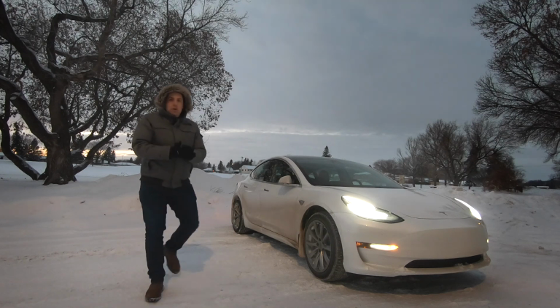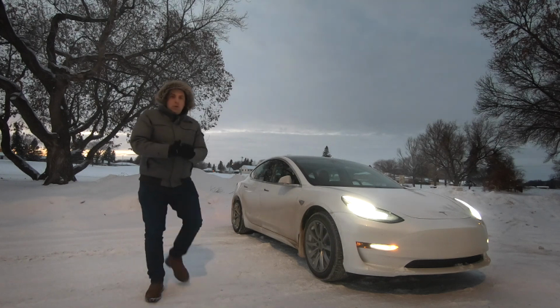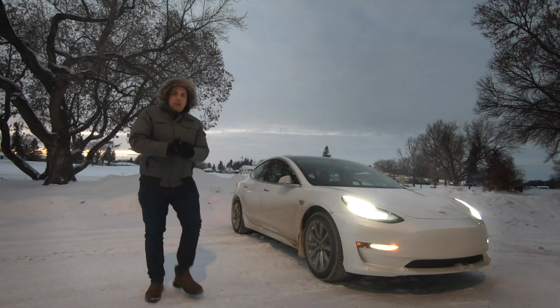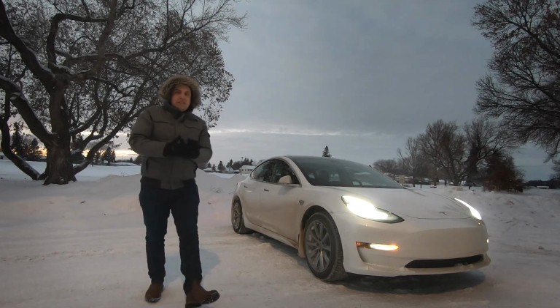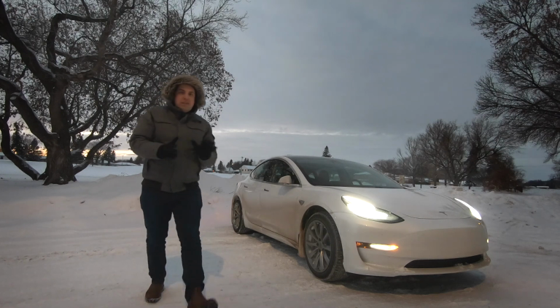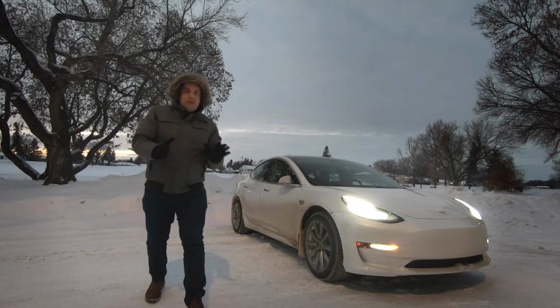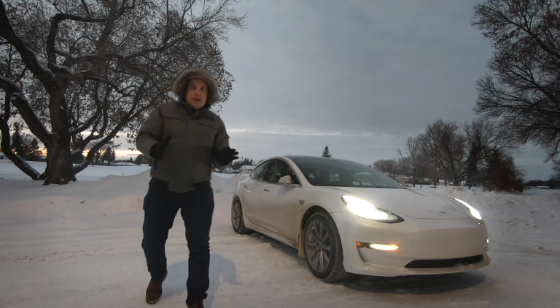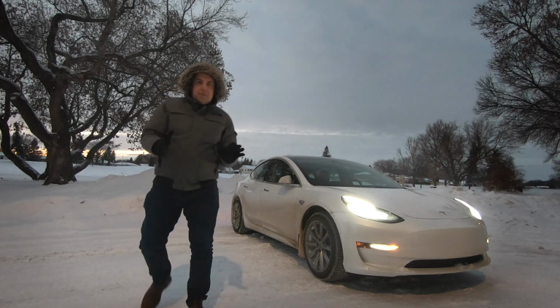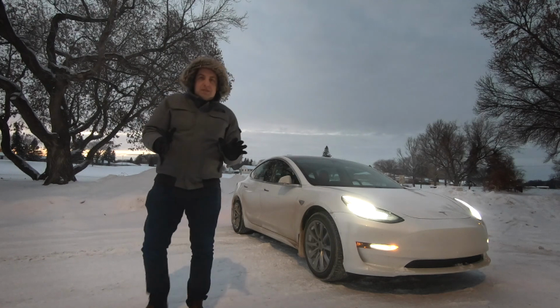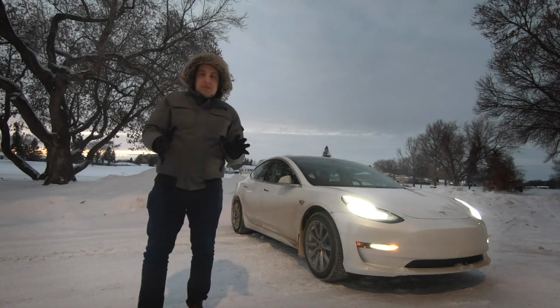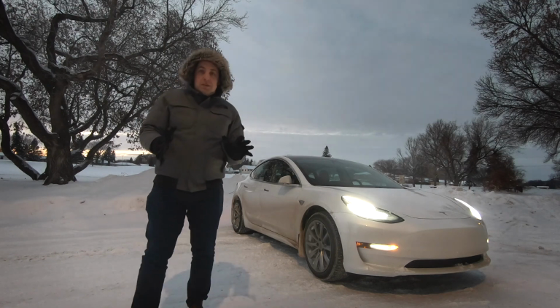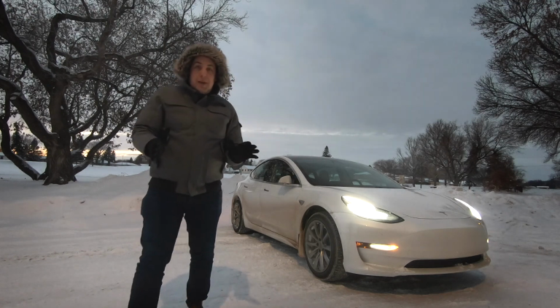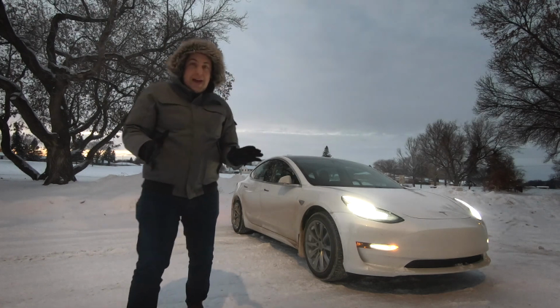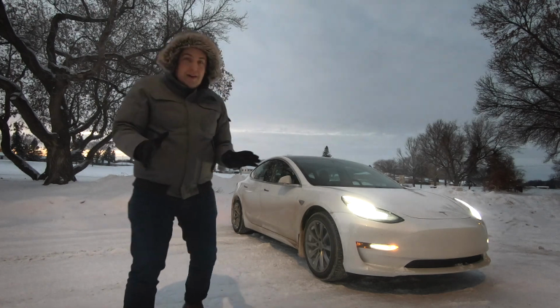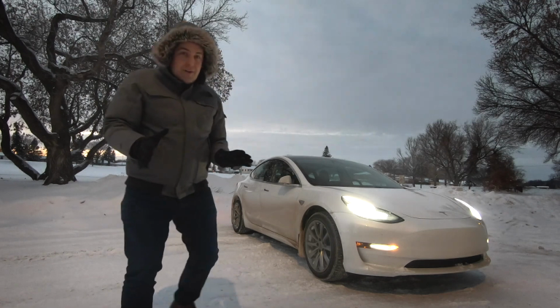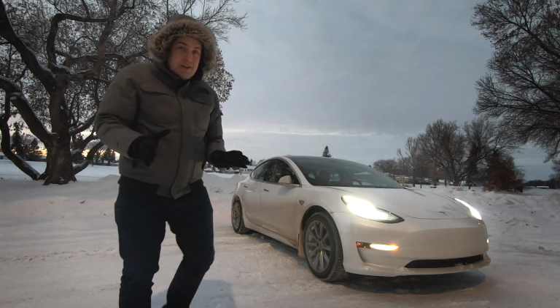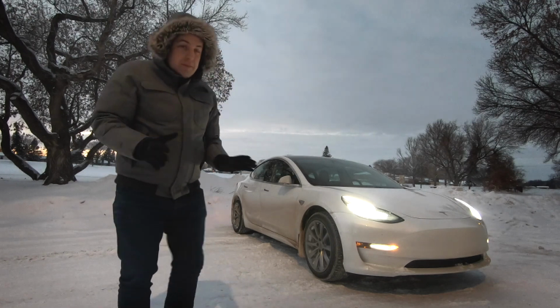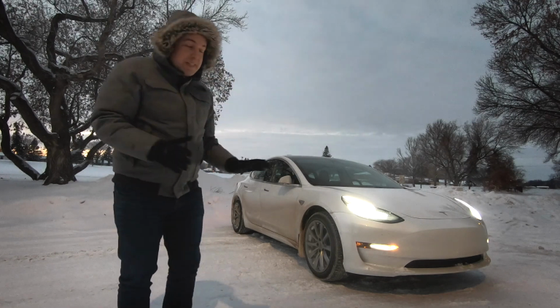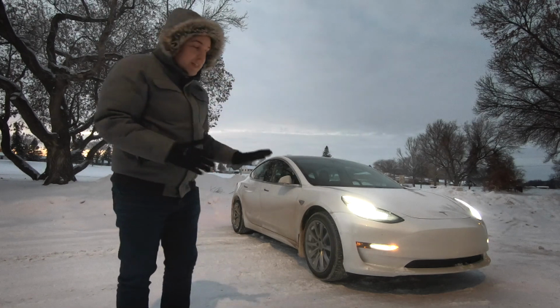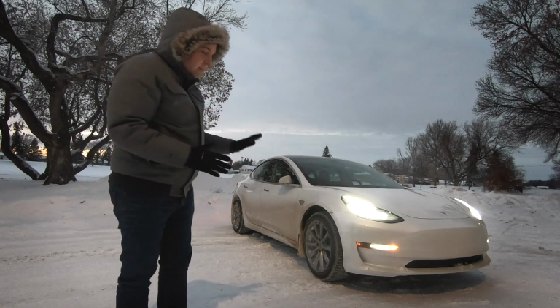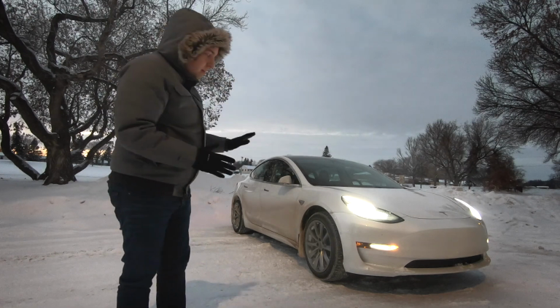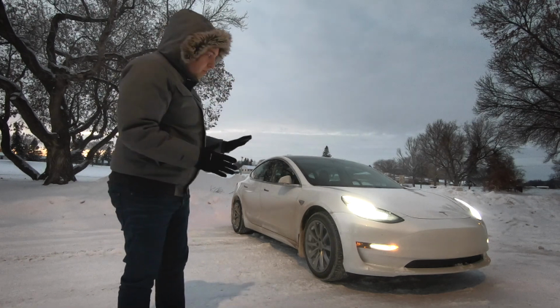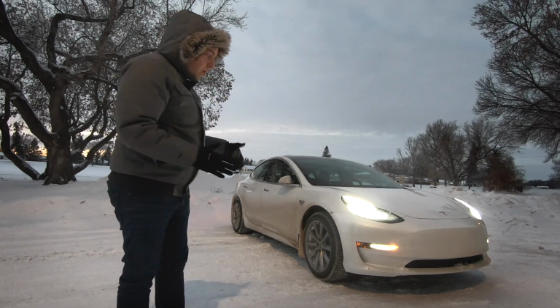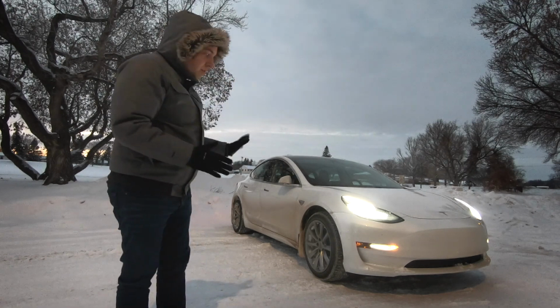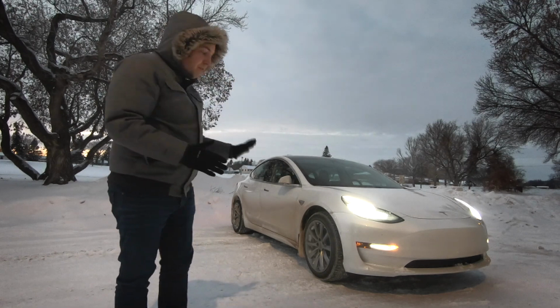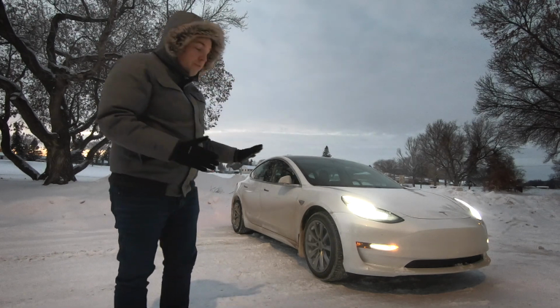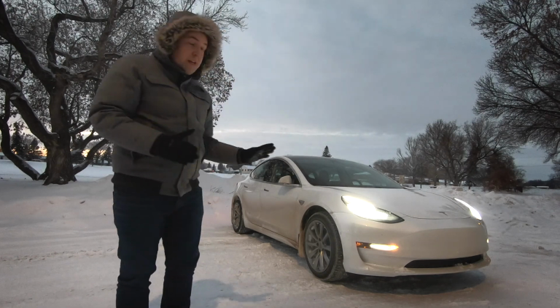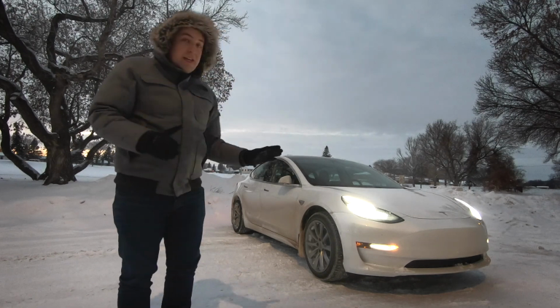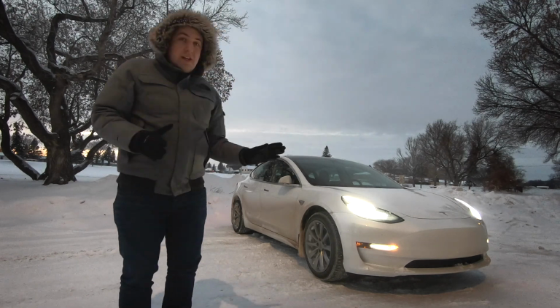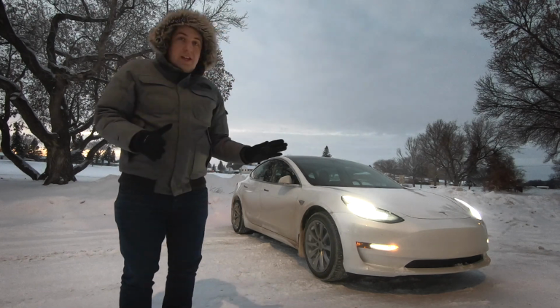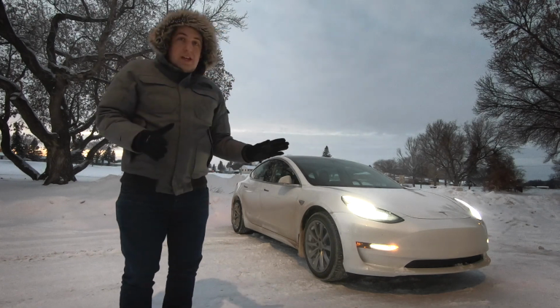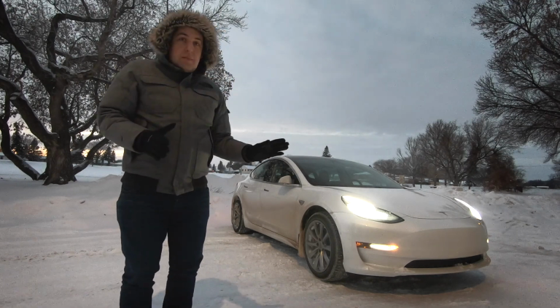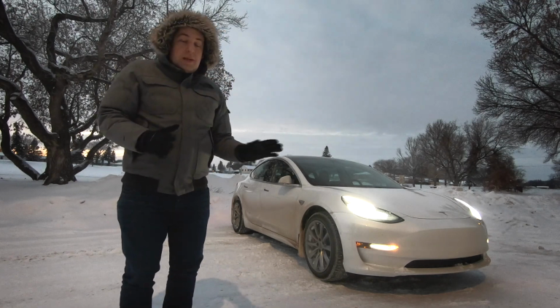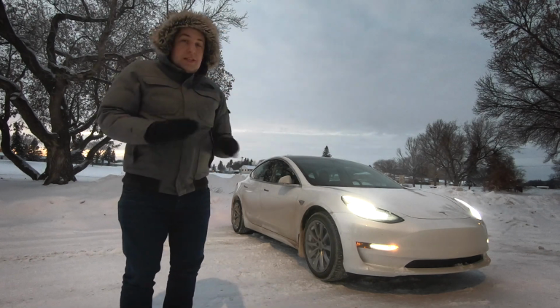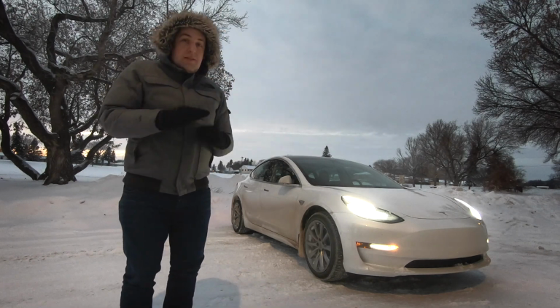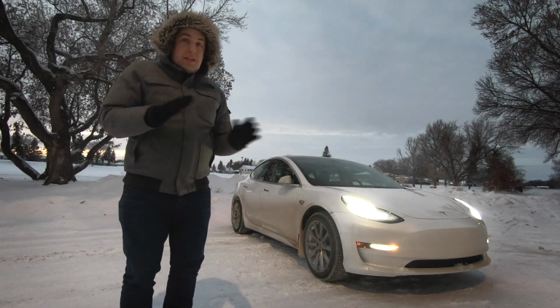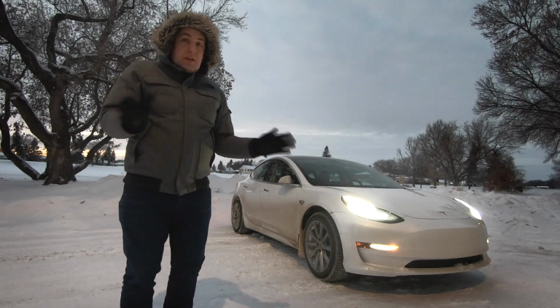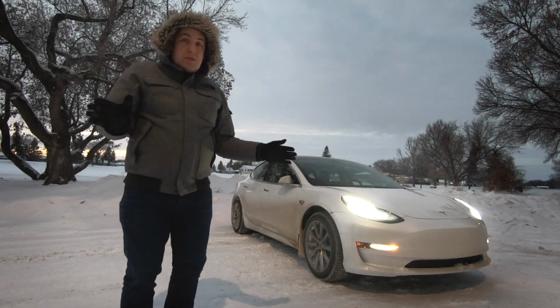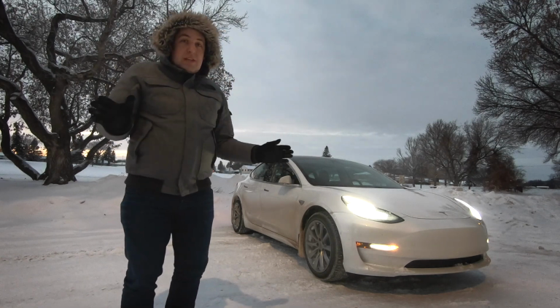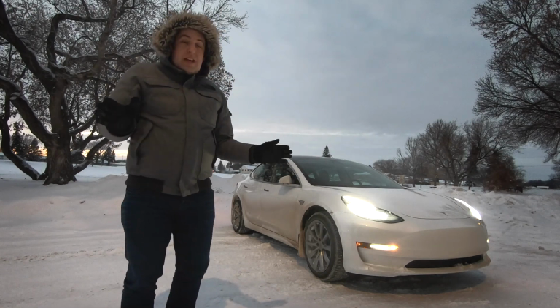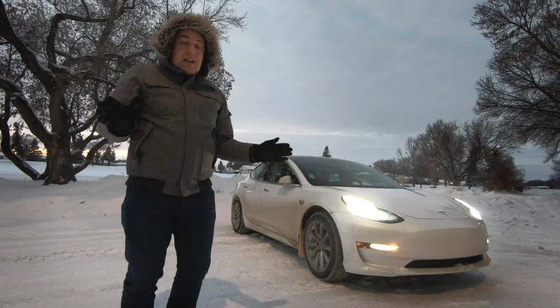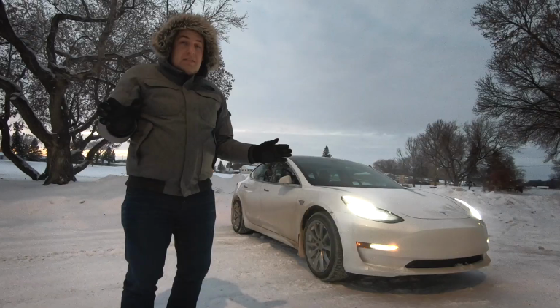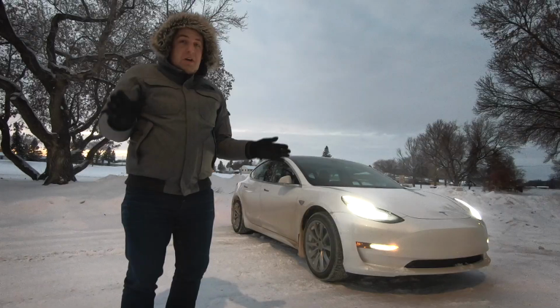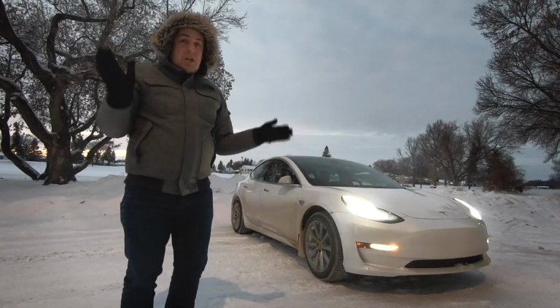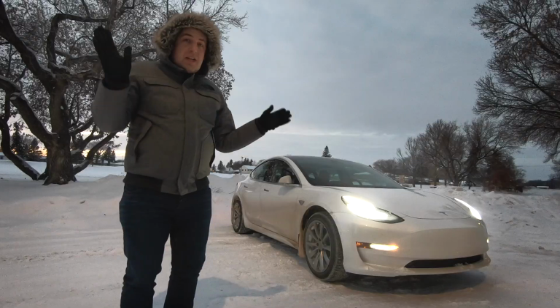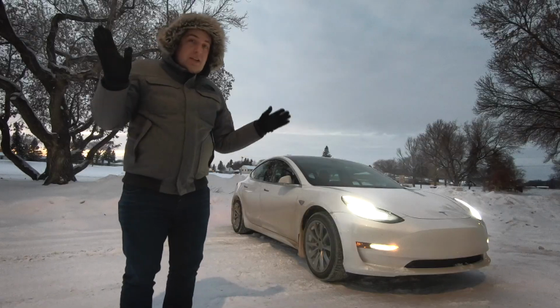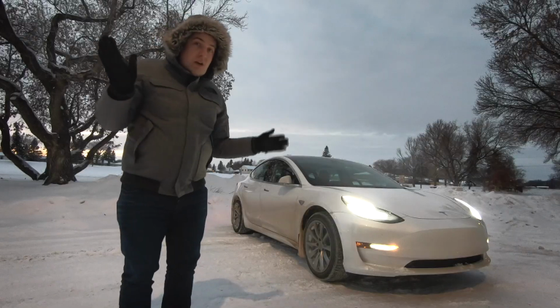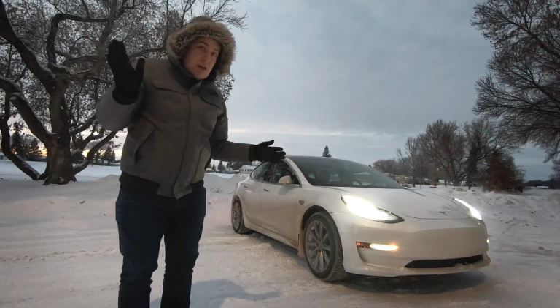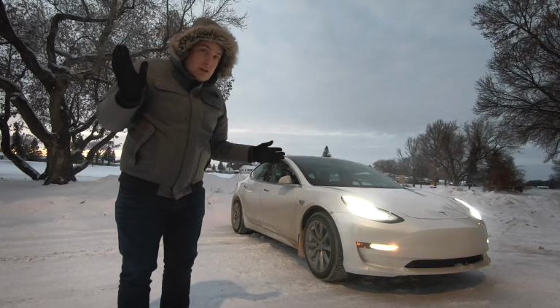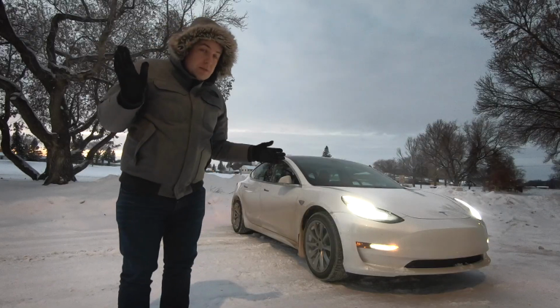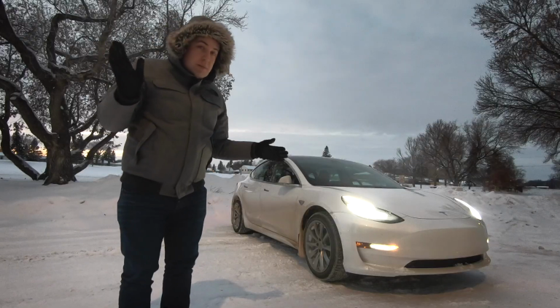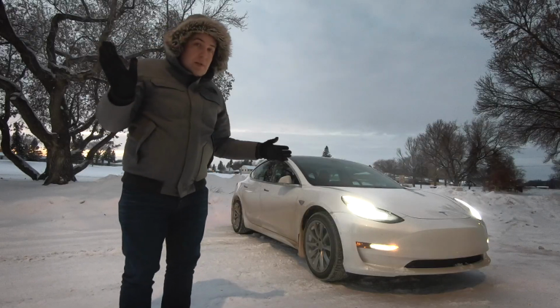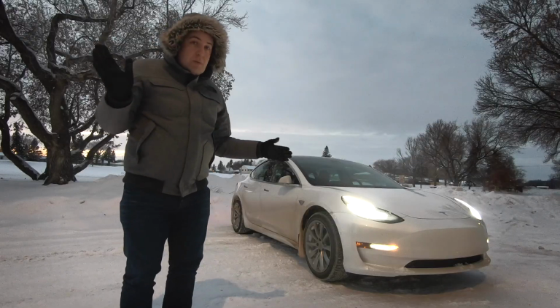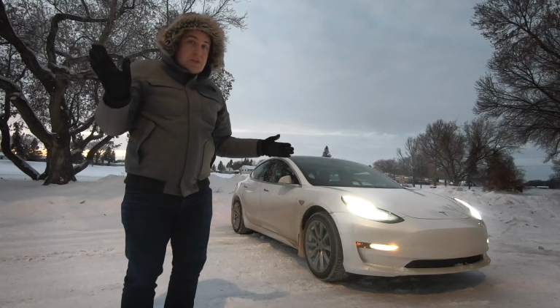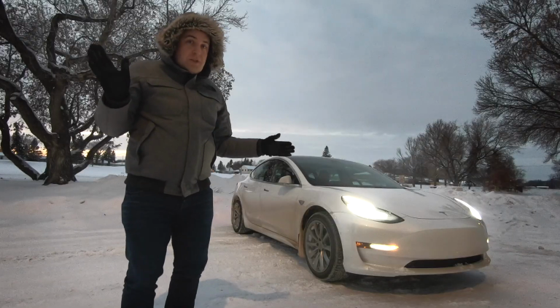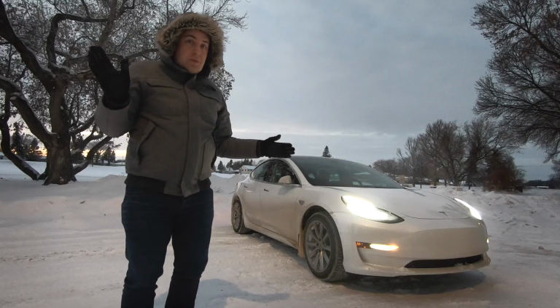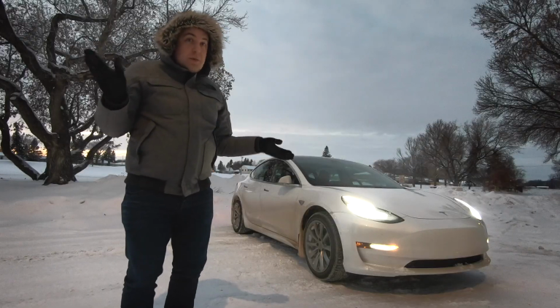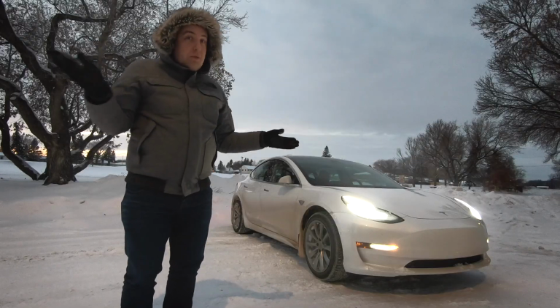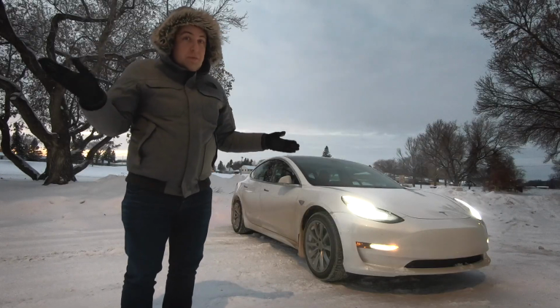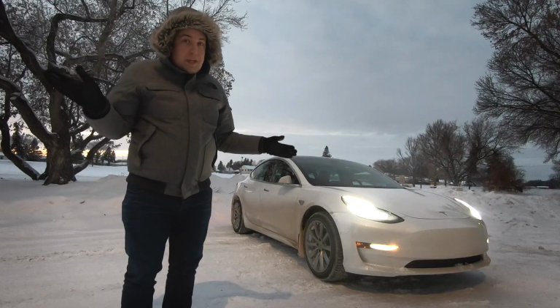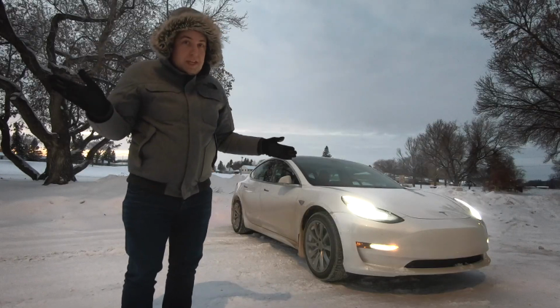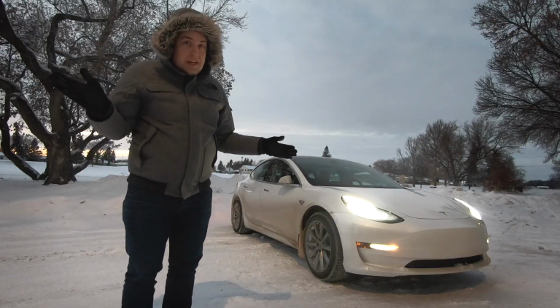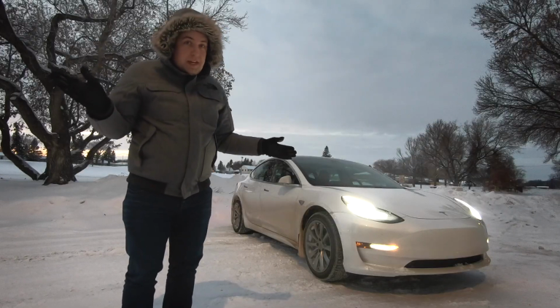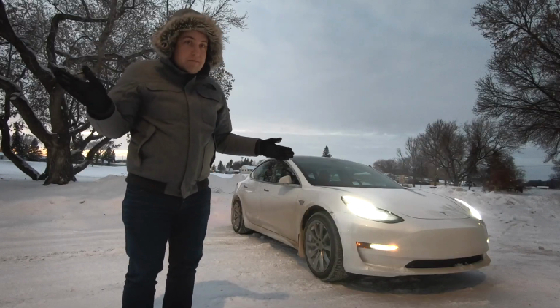We're going to see what happens to the battery of my Tesla Model 3 by leaving it outside all night long in the middle of winter without plugging it in.